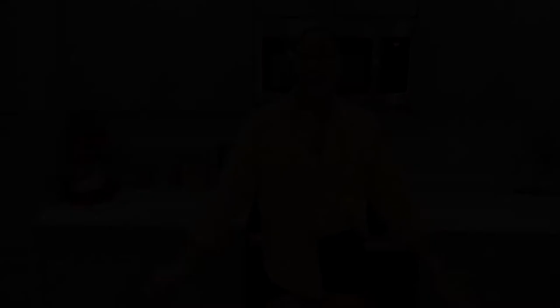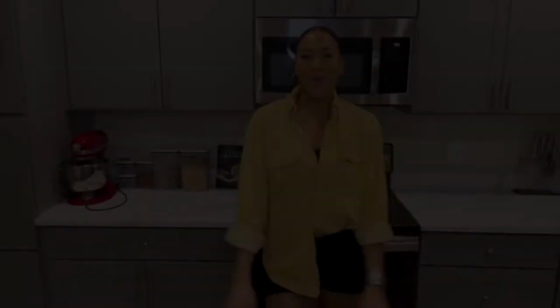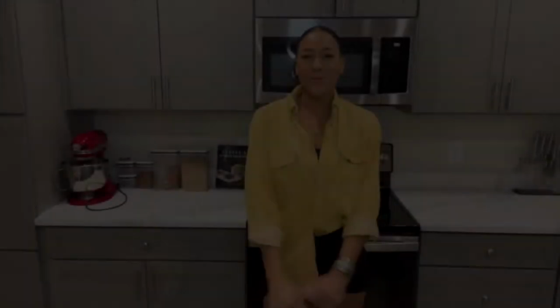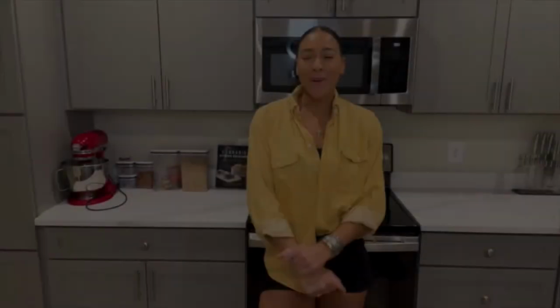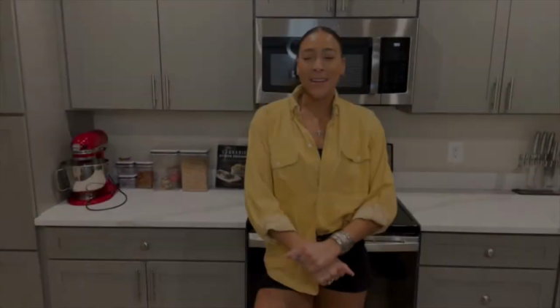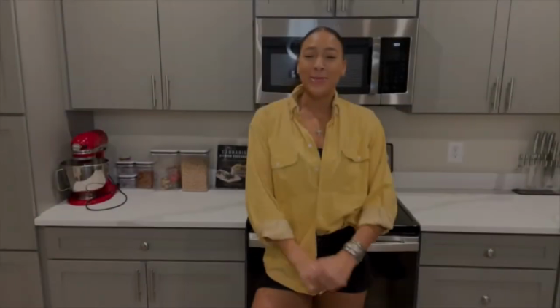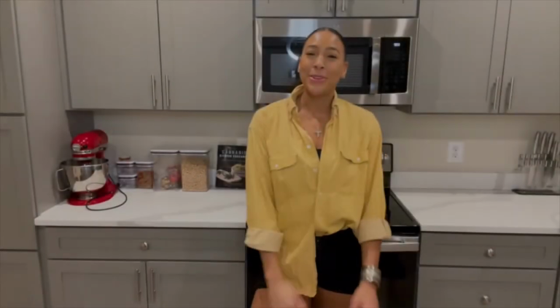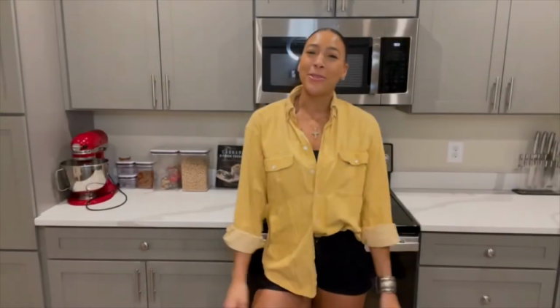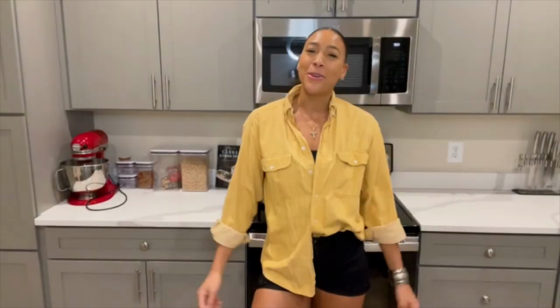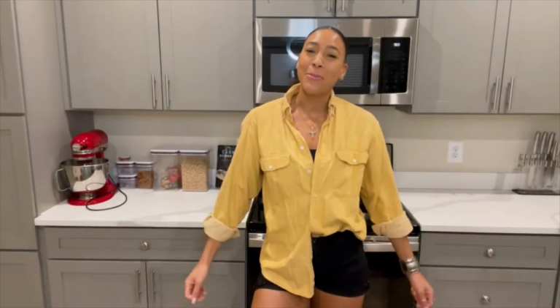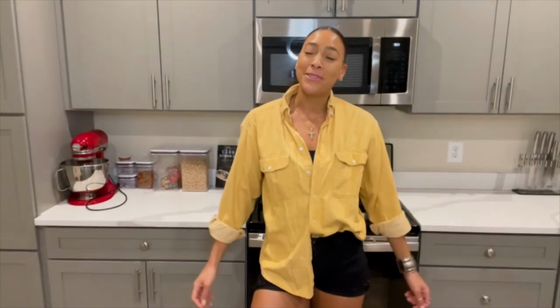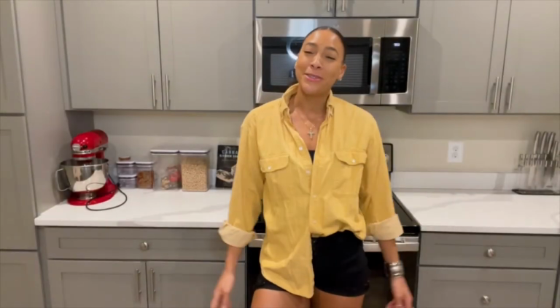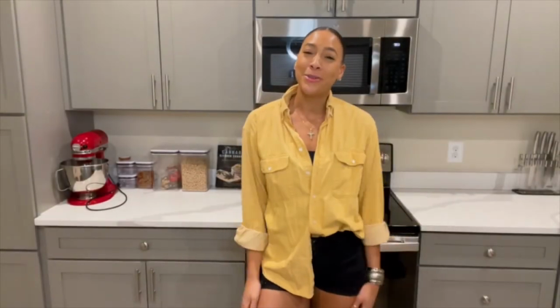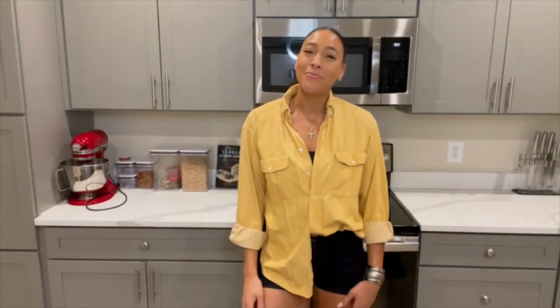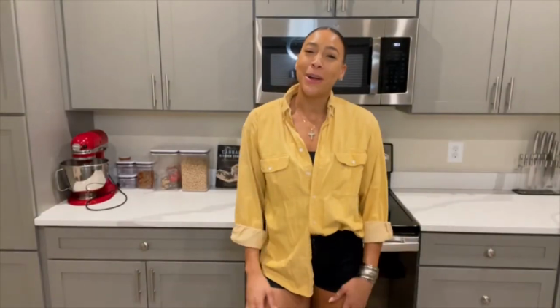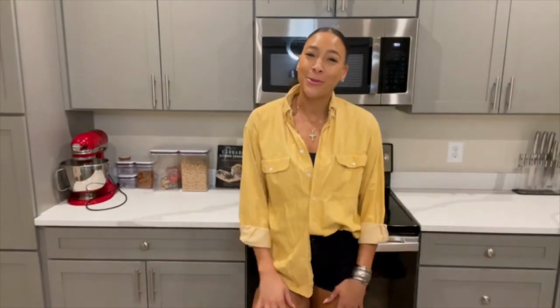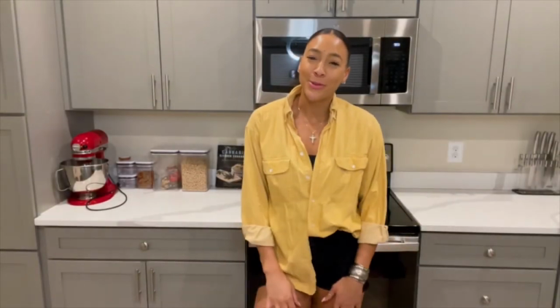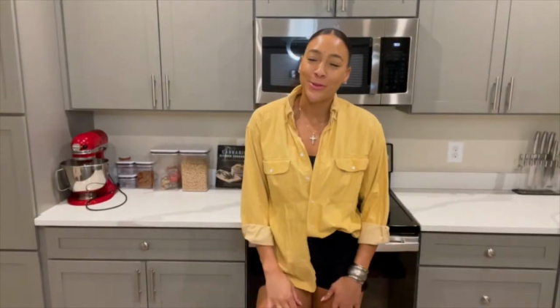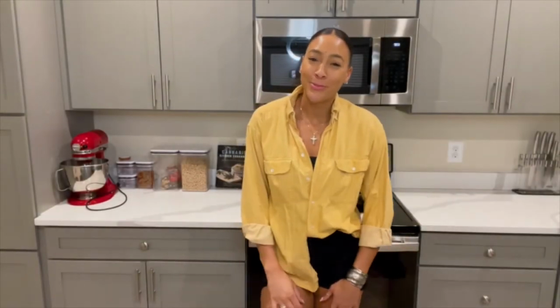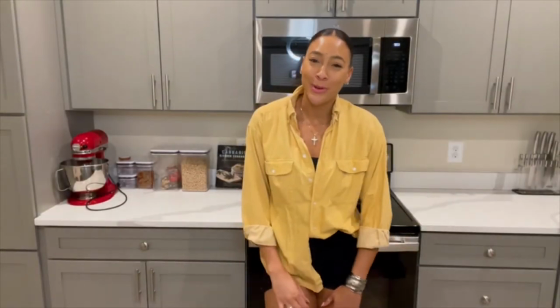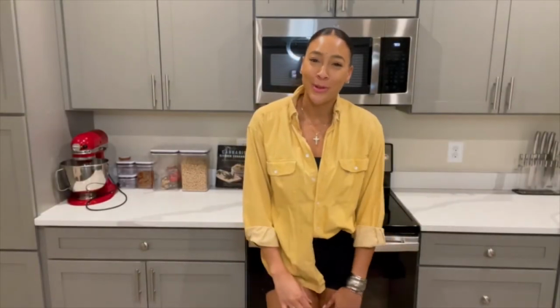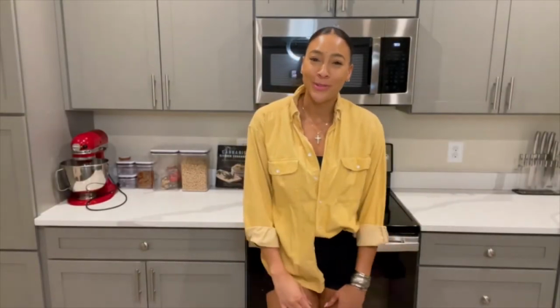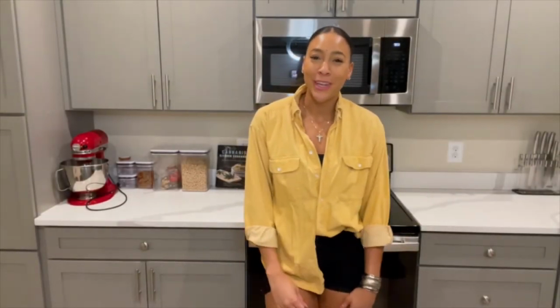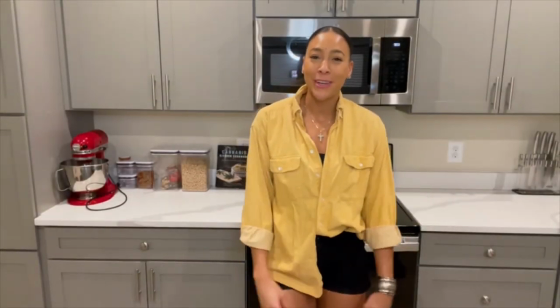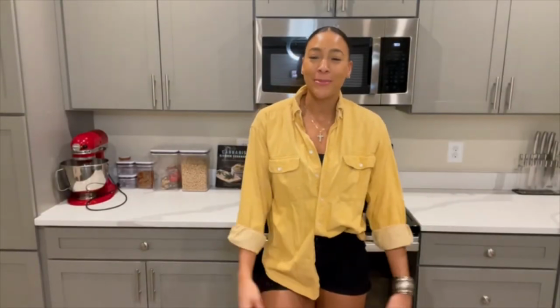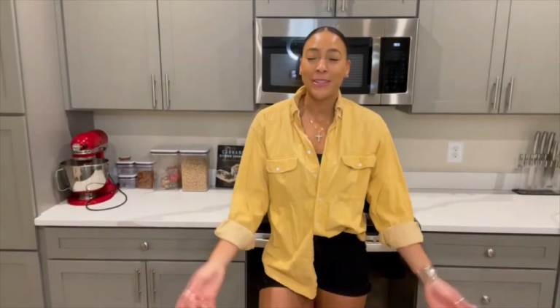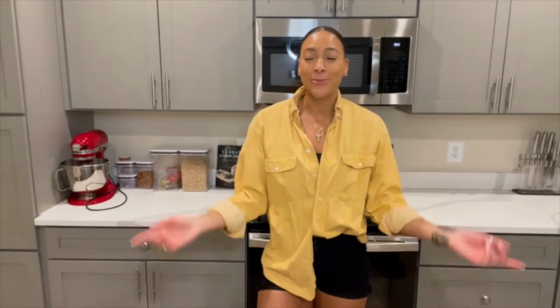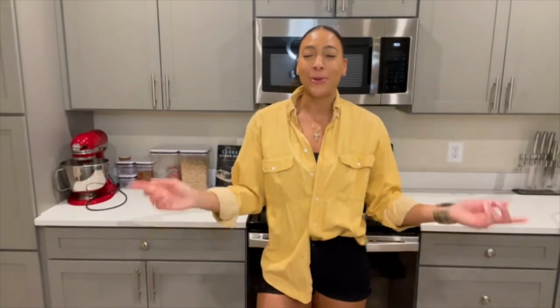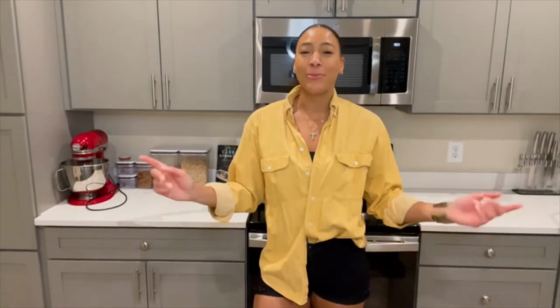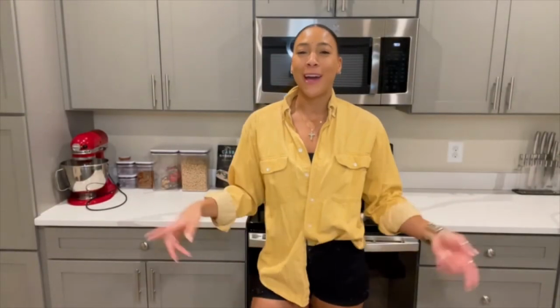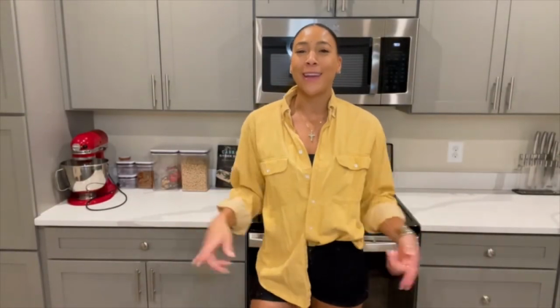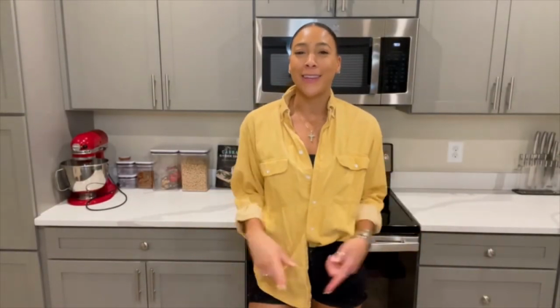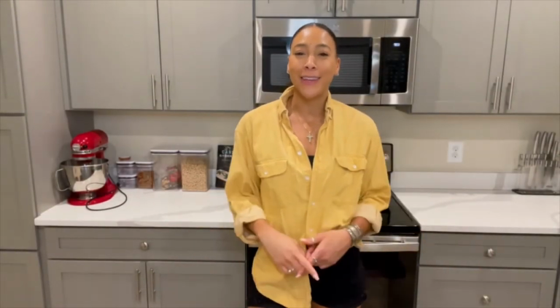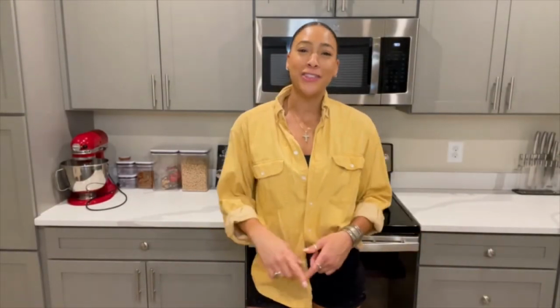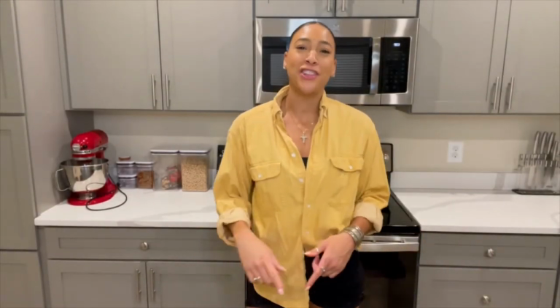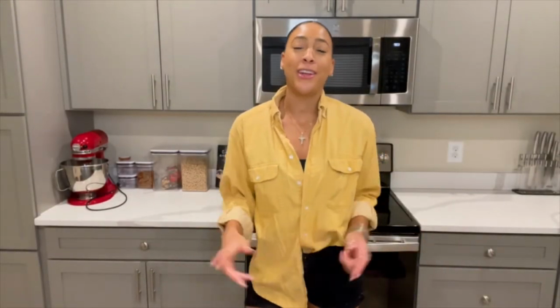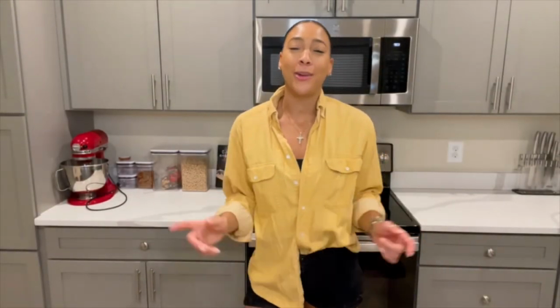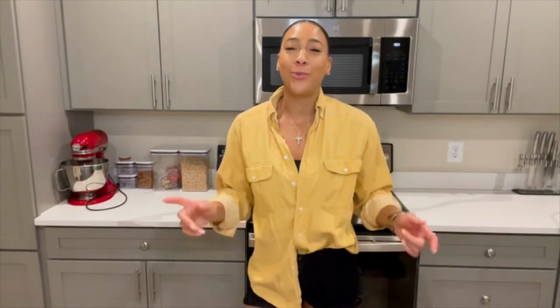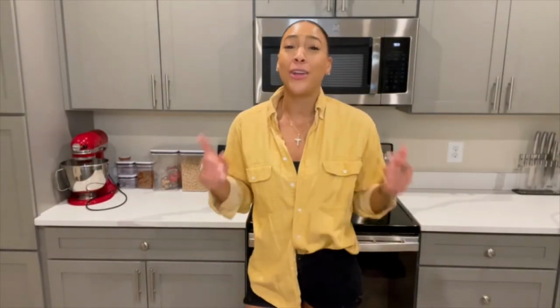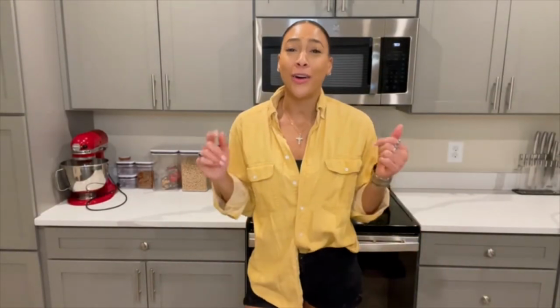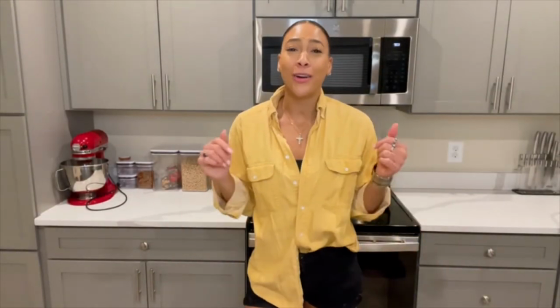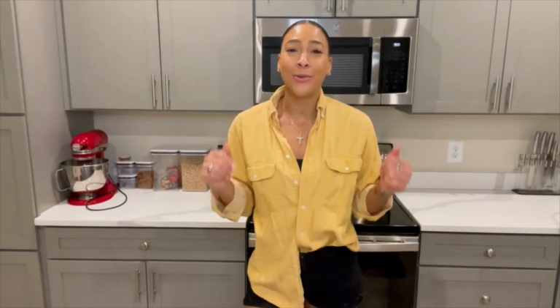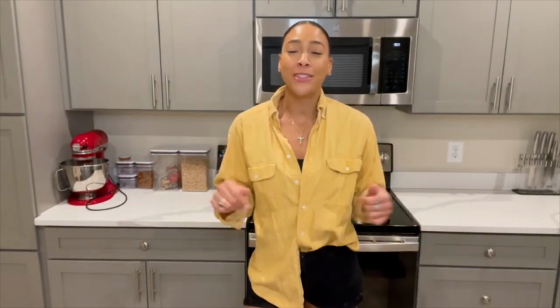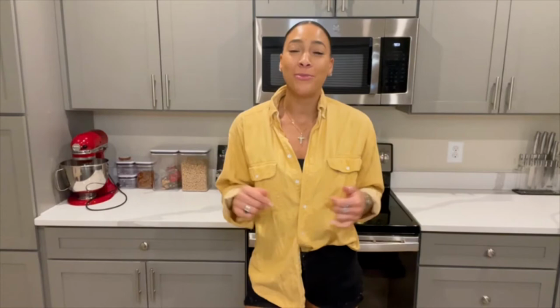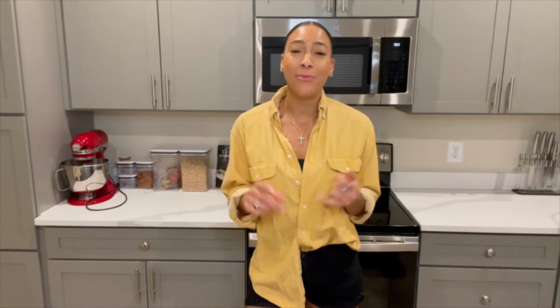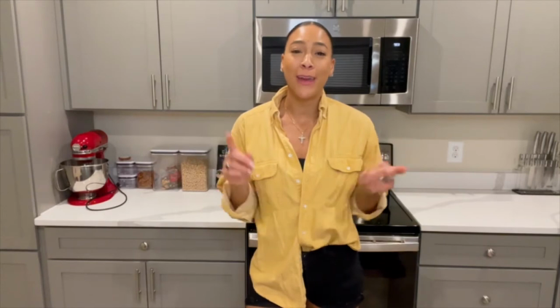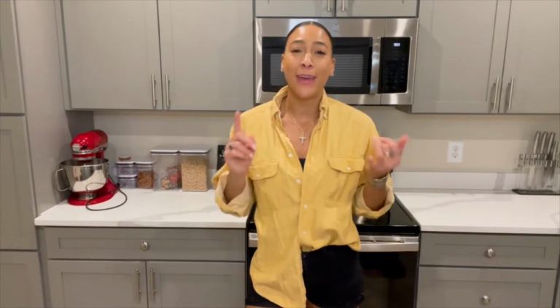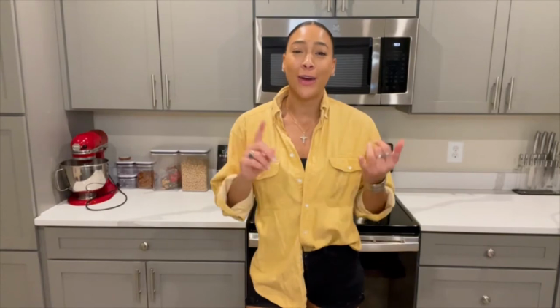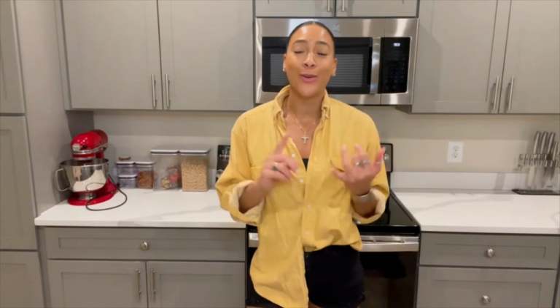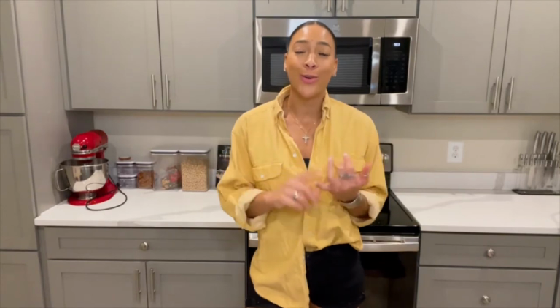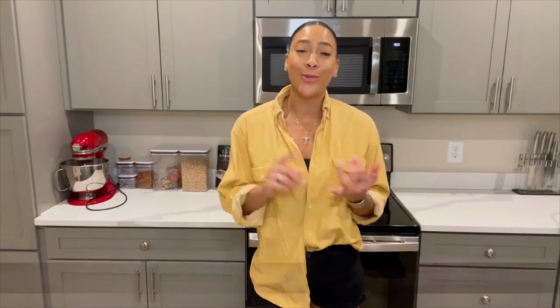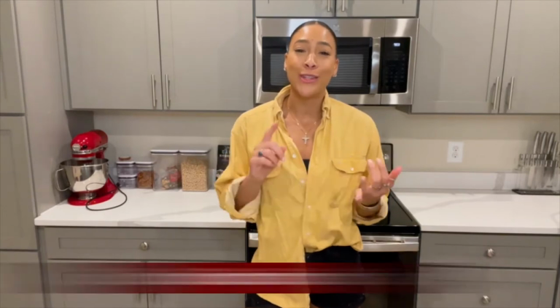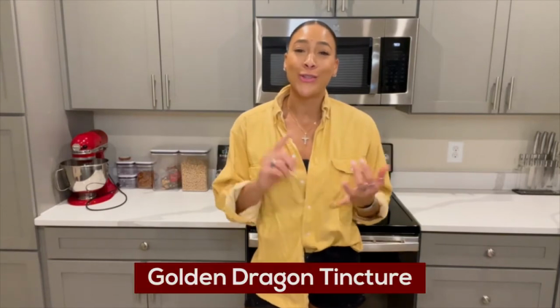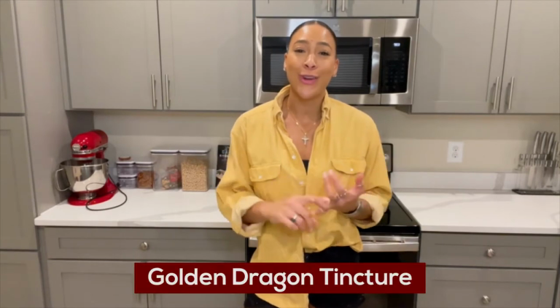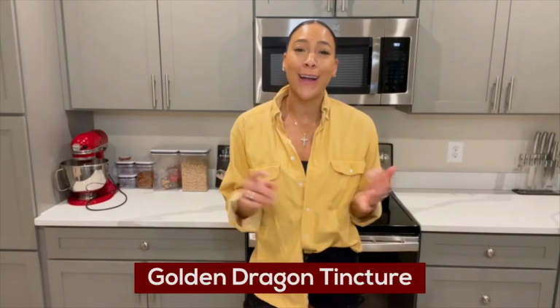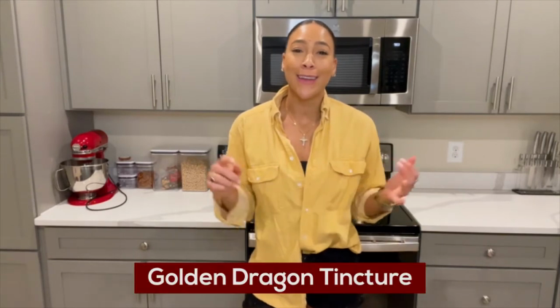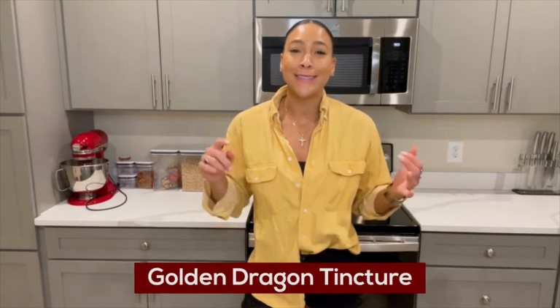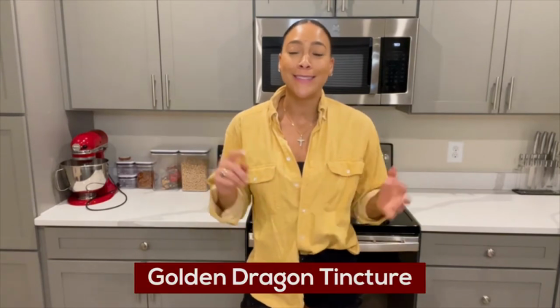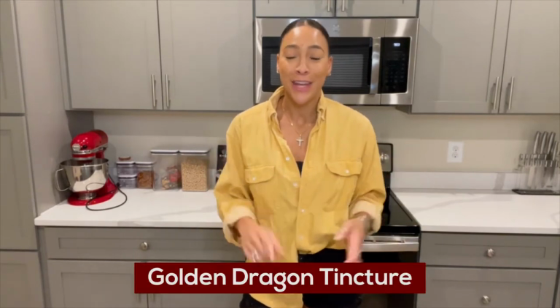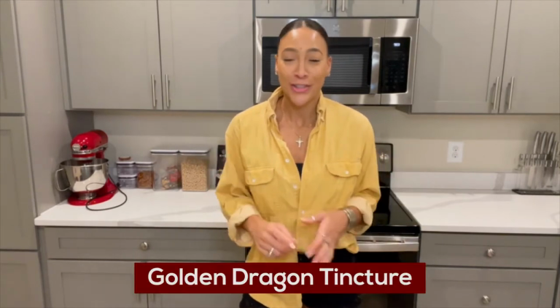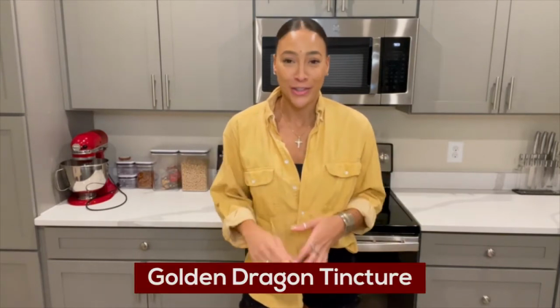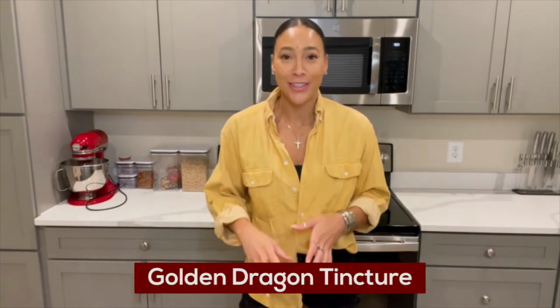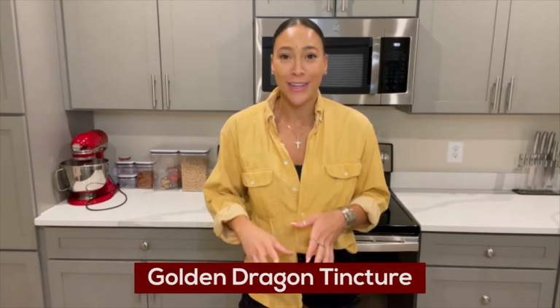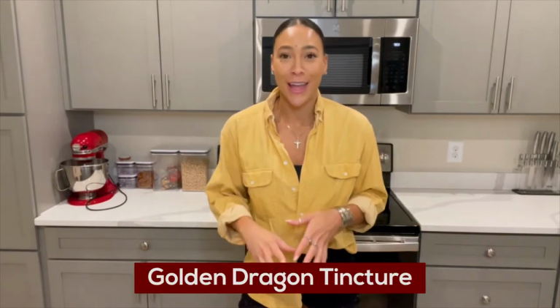Welcome back to another episode of Microdose and Modose Cannabis. We are back in the kitchen and we are going to be making a Golden Dragon tincture today.